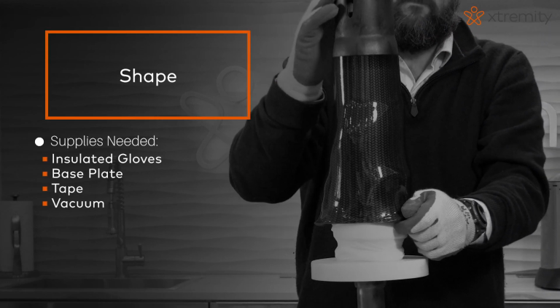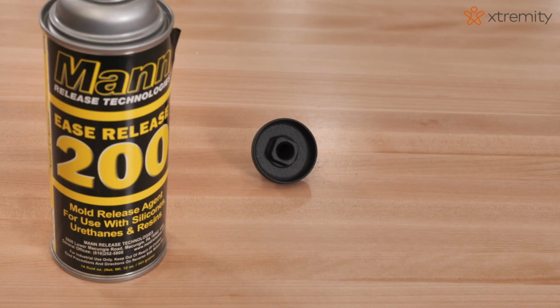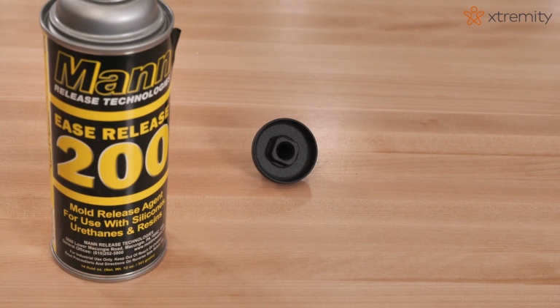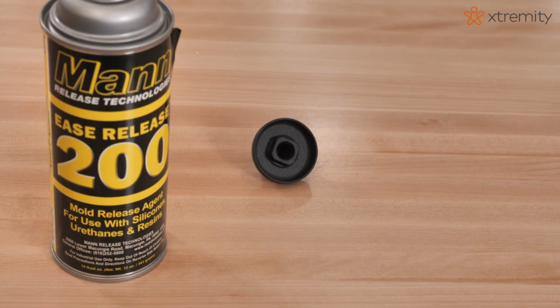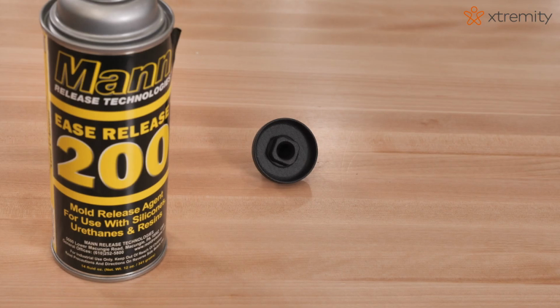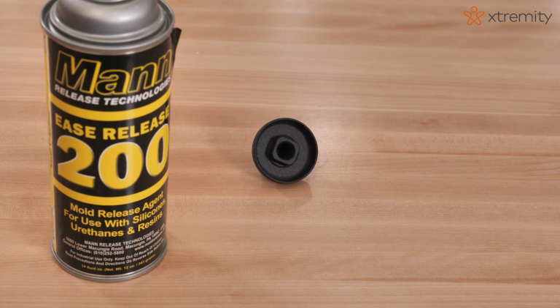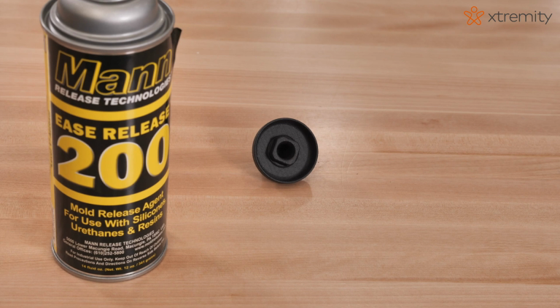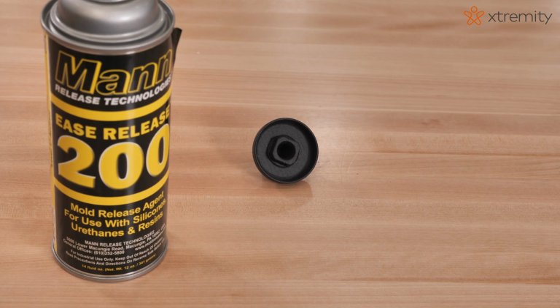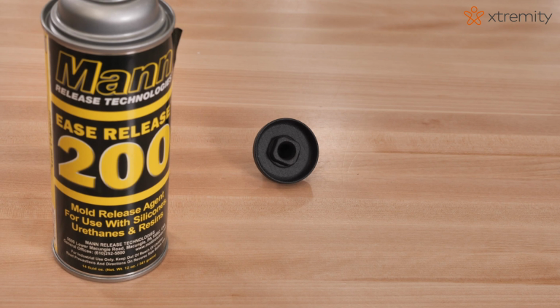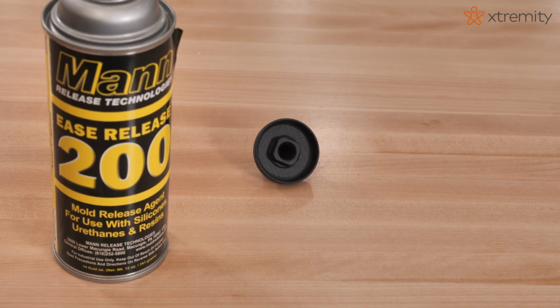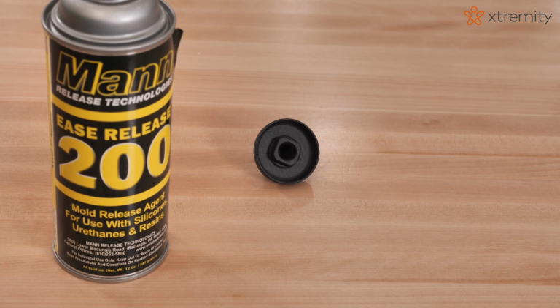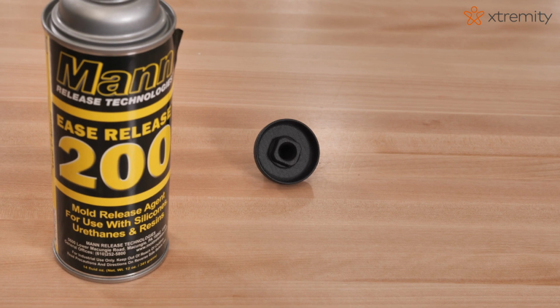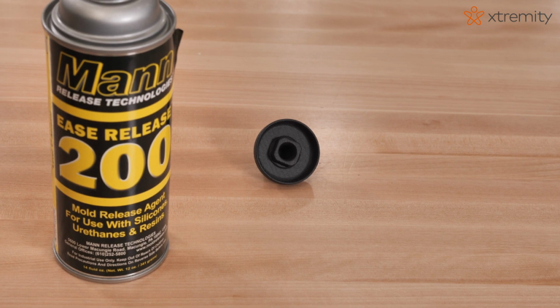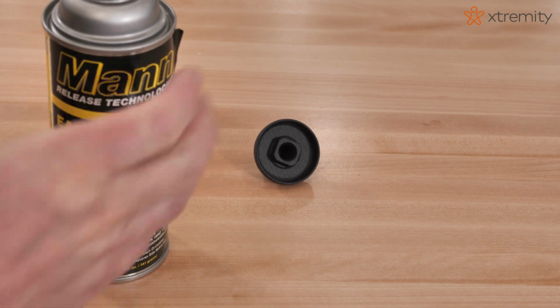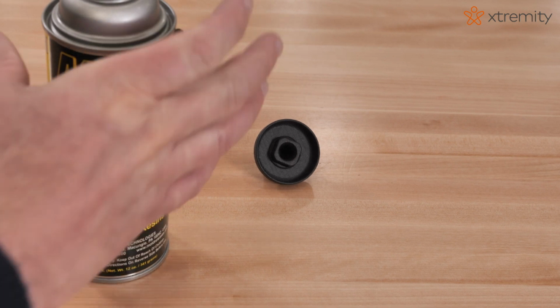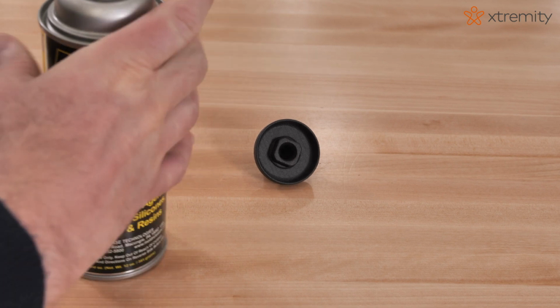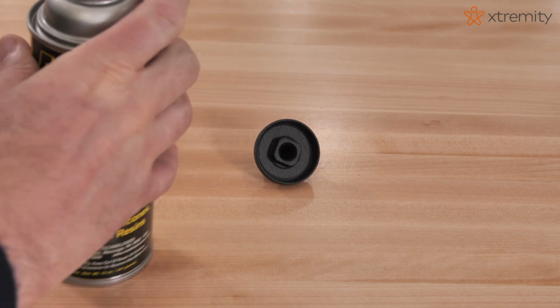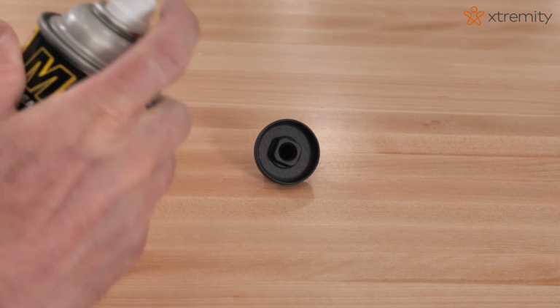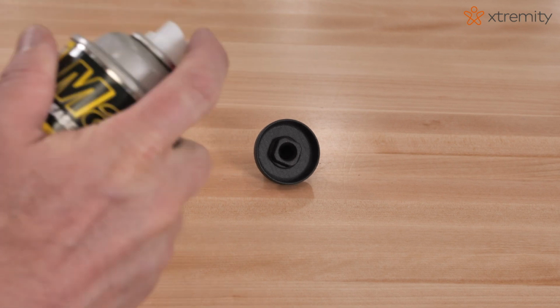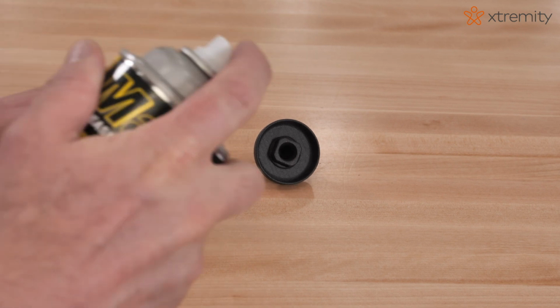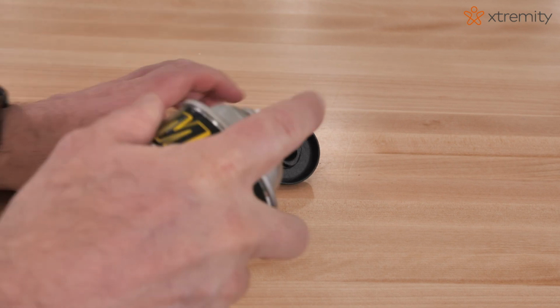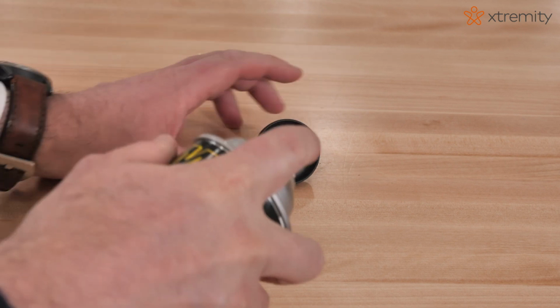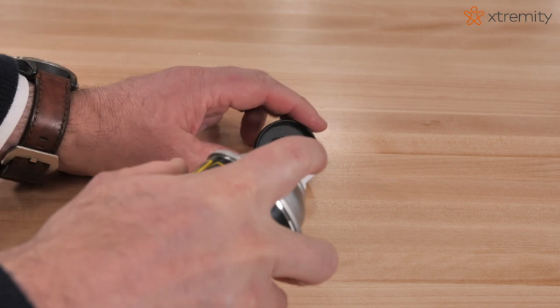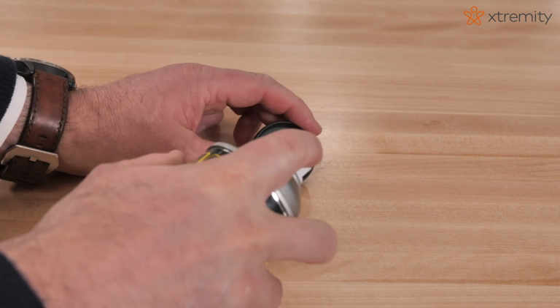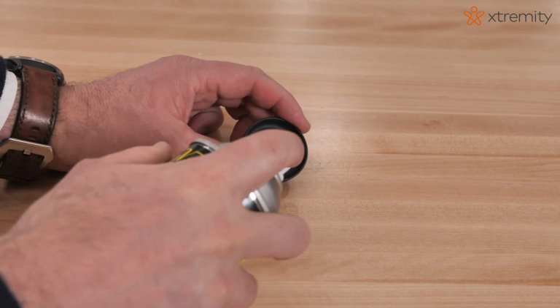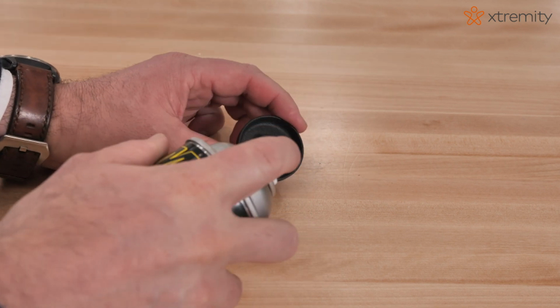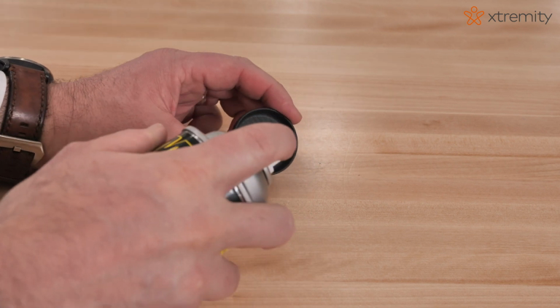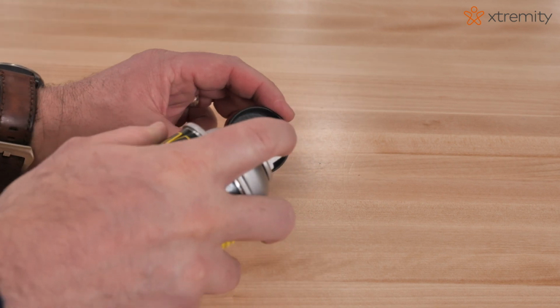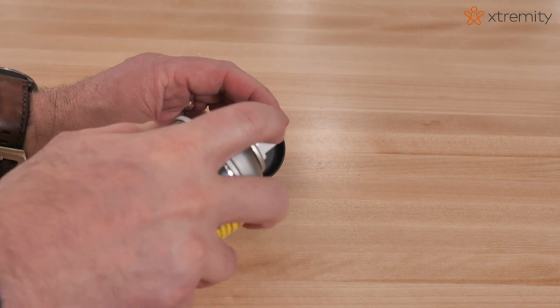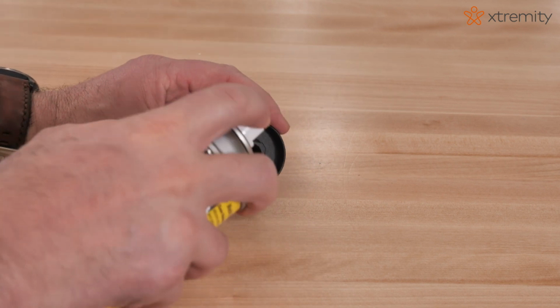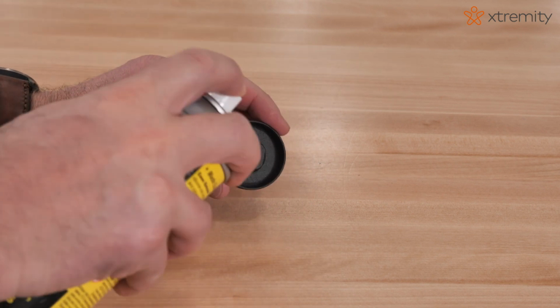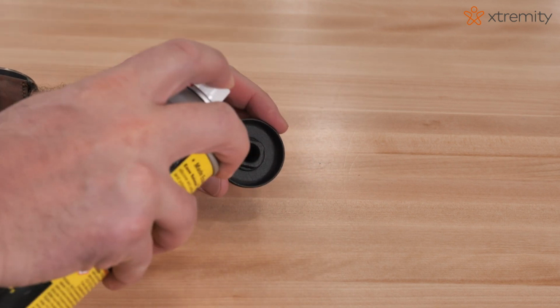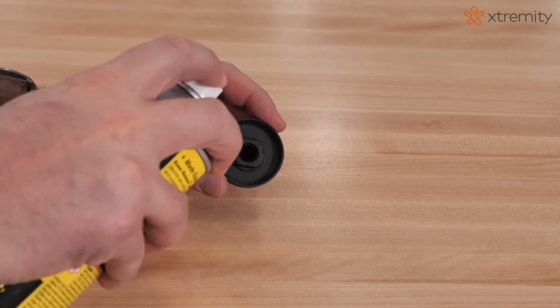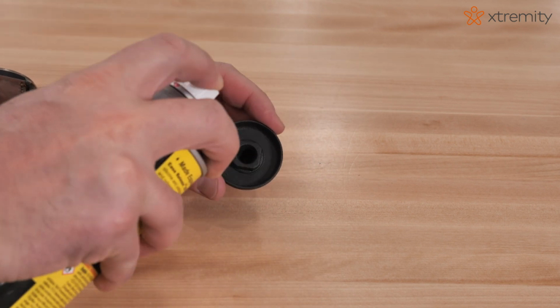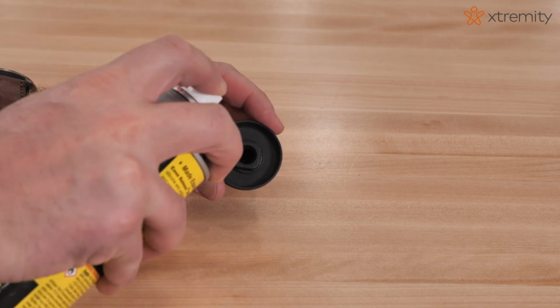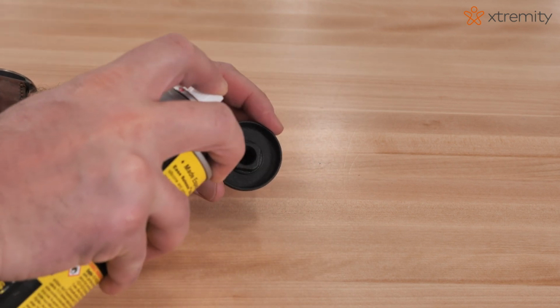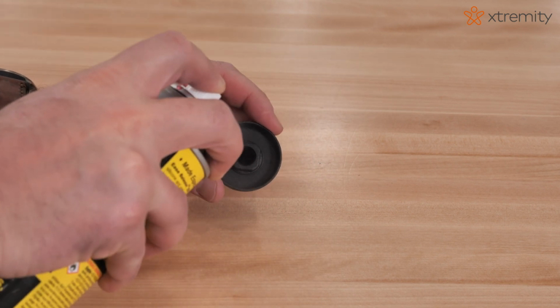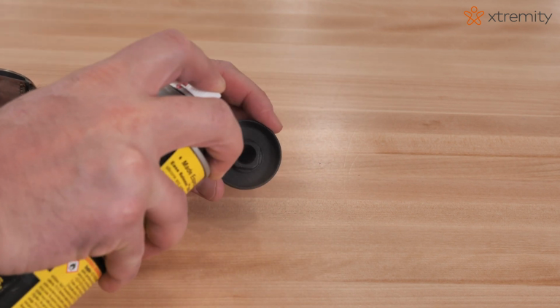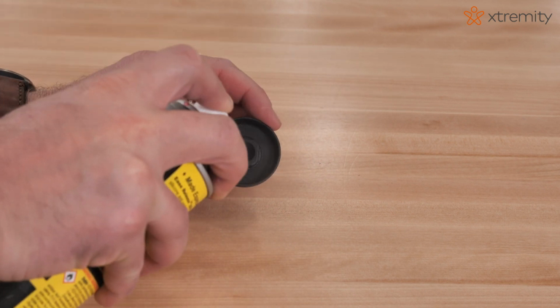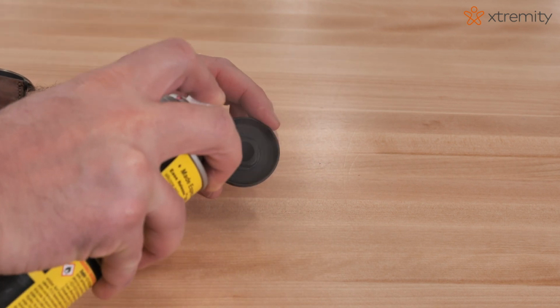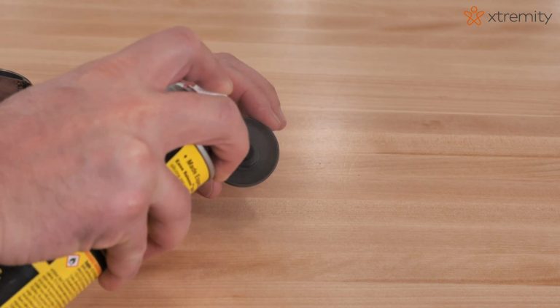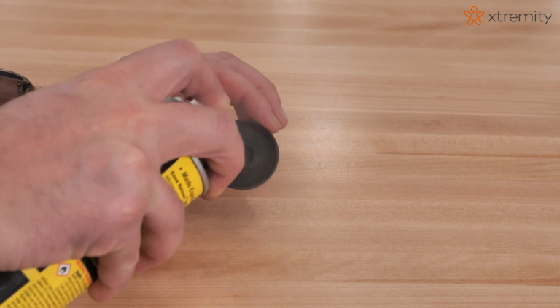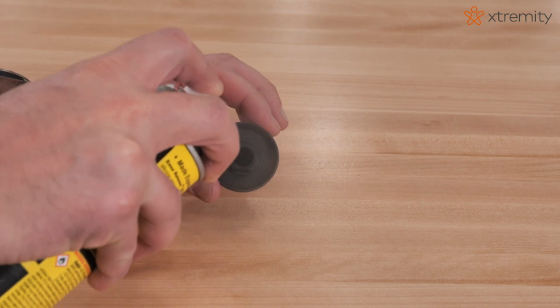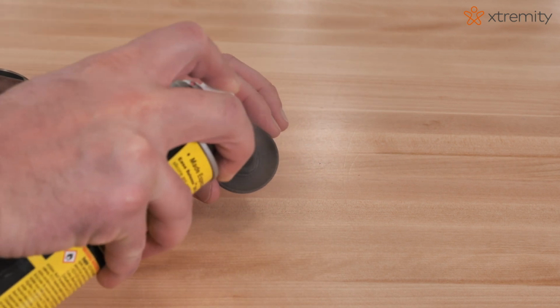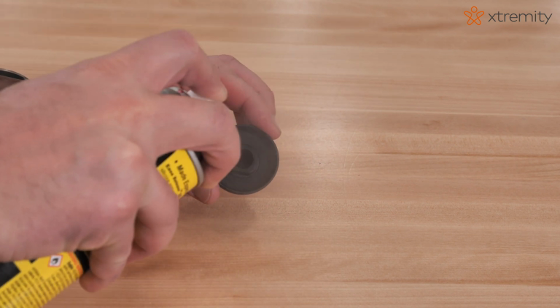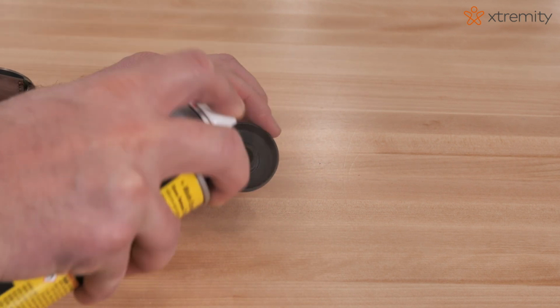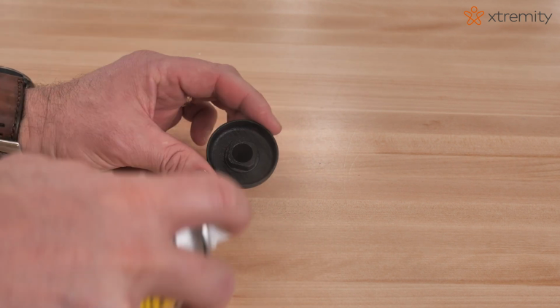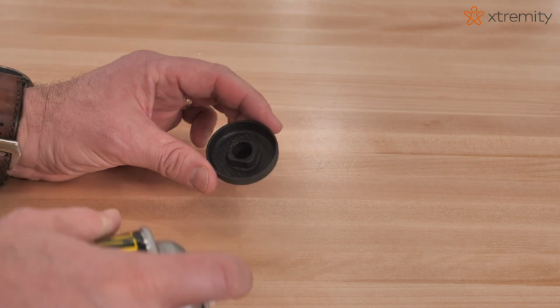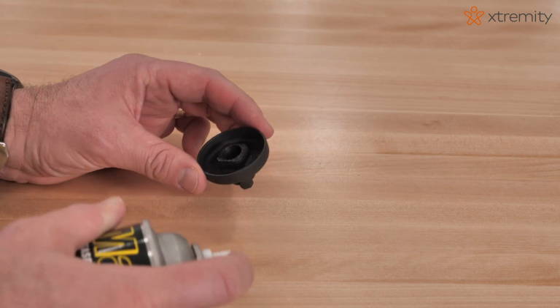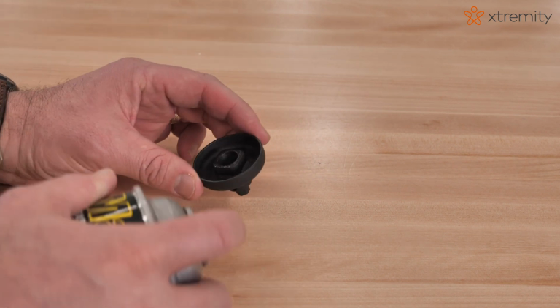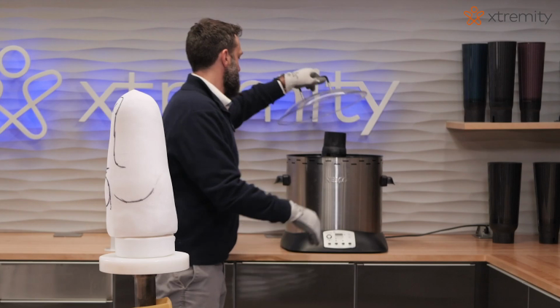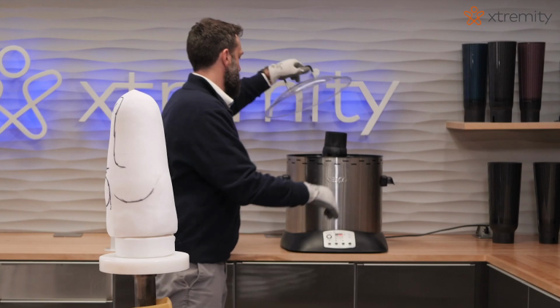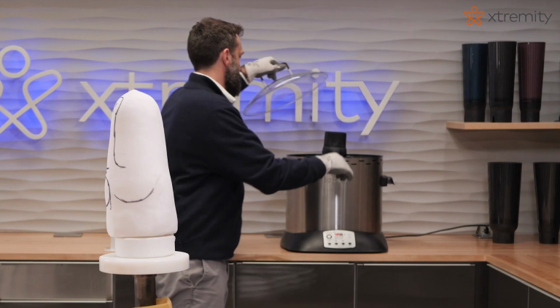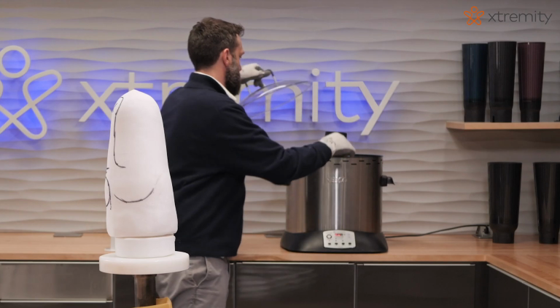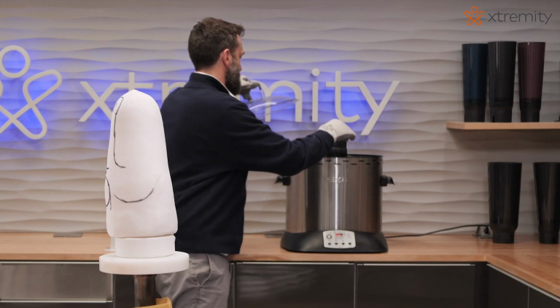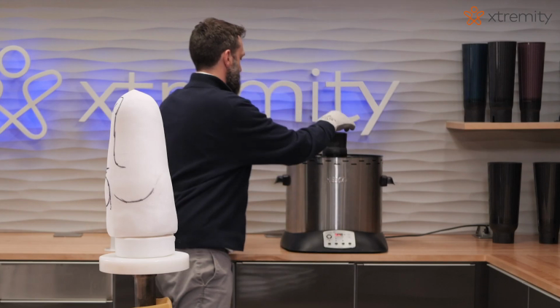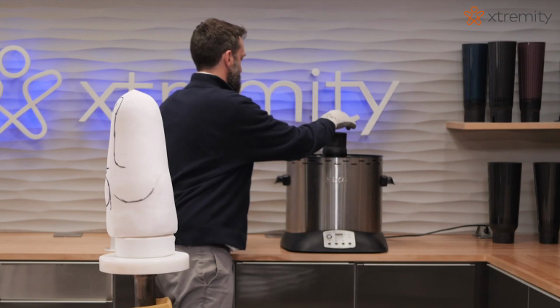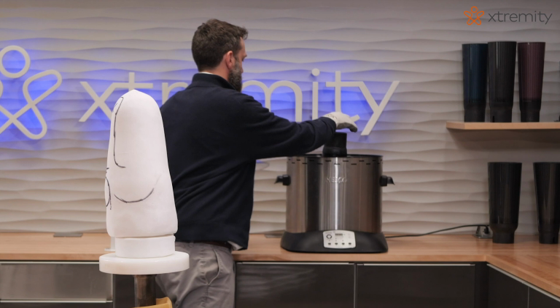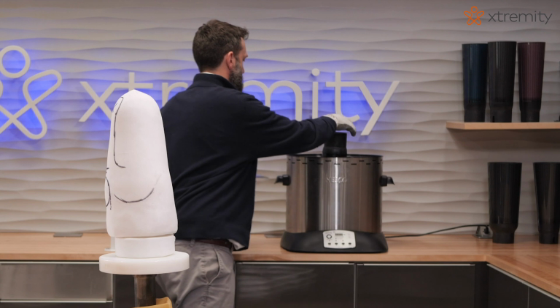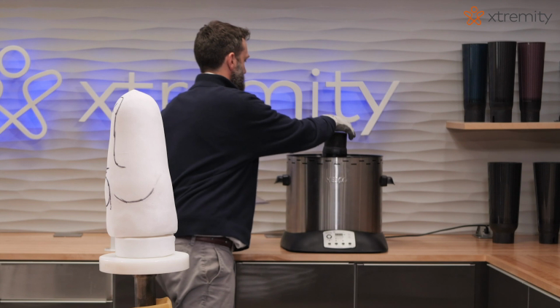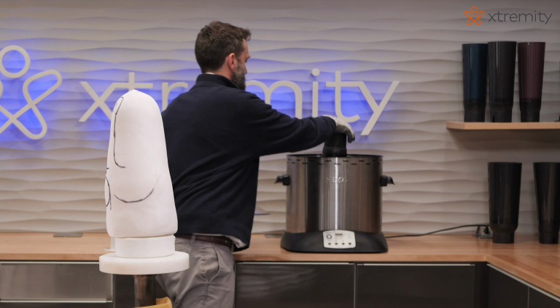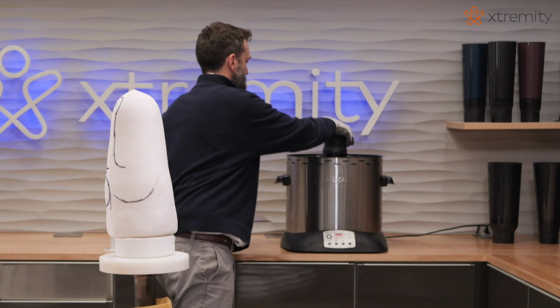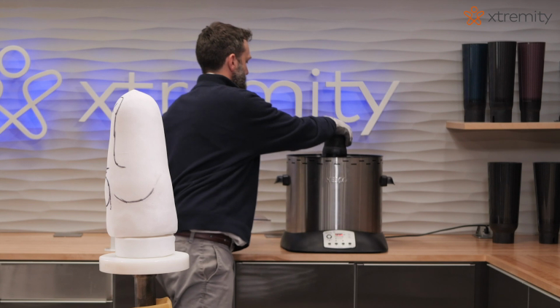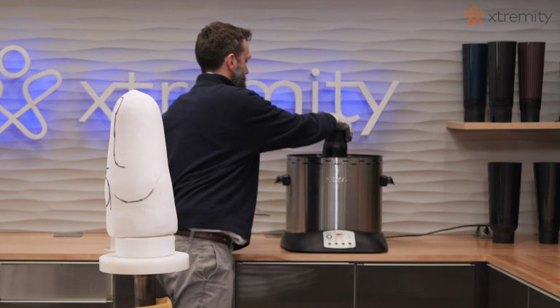Ensure all supplies are laid out next to the vacuum stand. Spray the distal end pad injection valve with mold release.